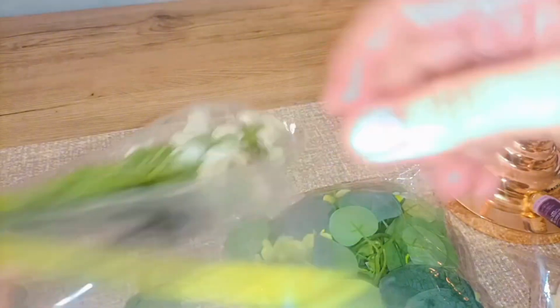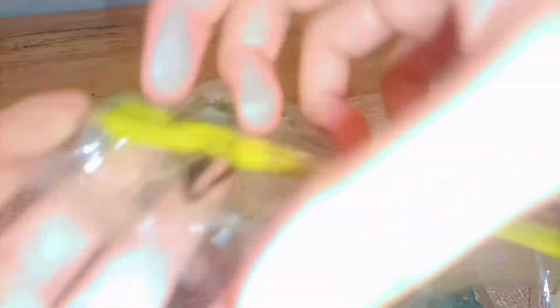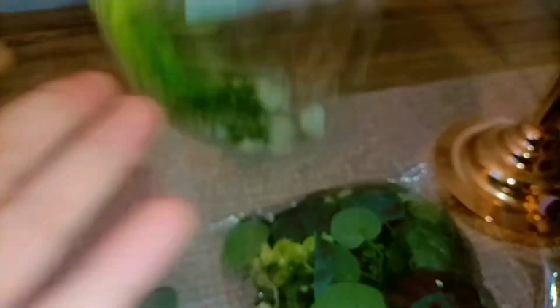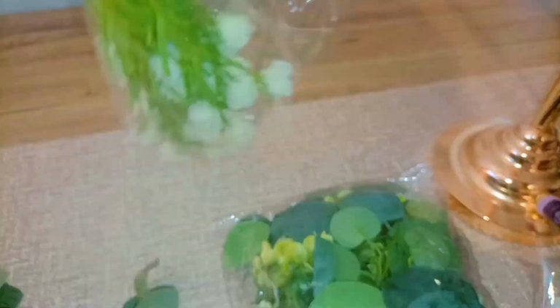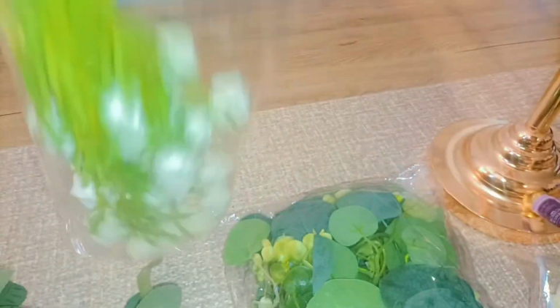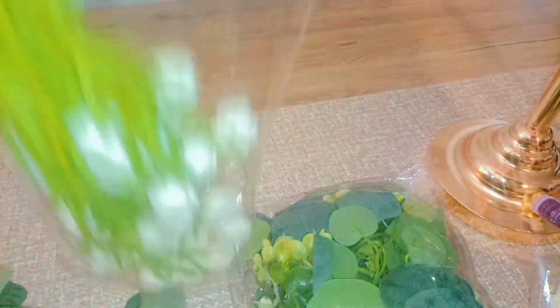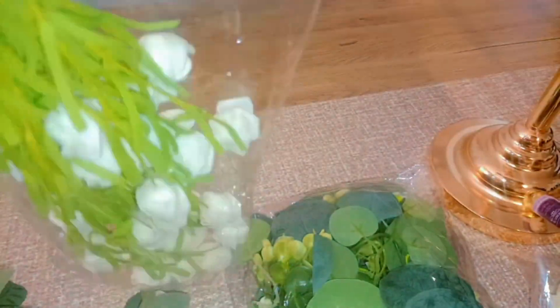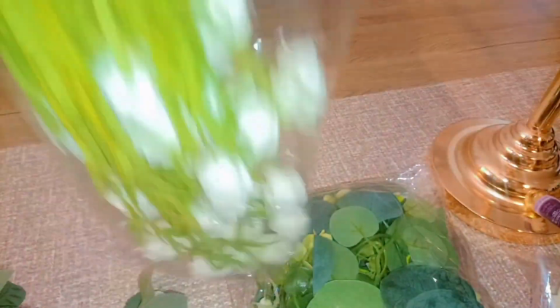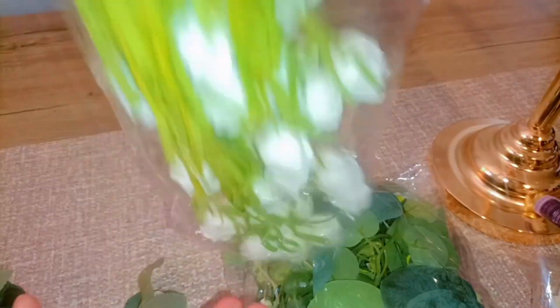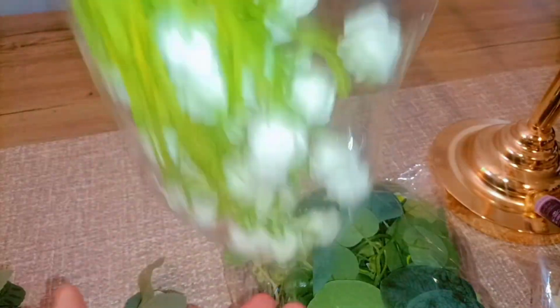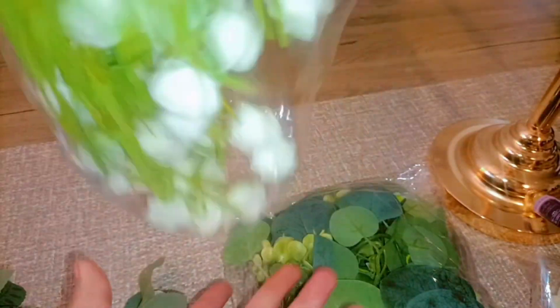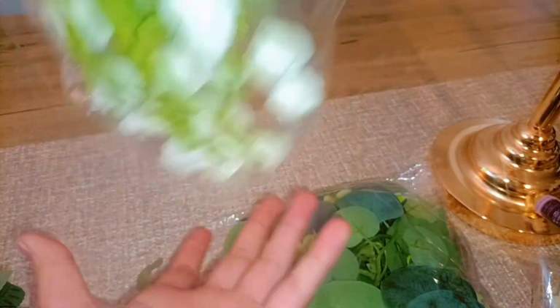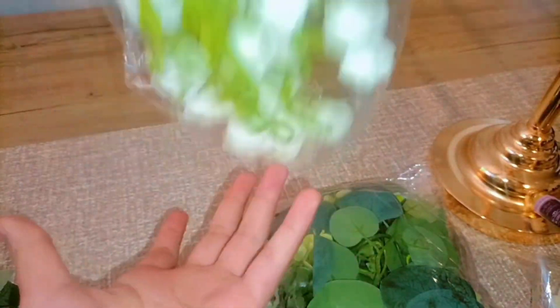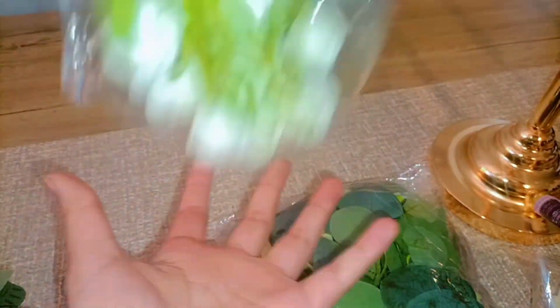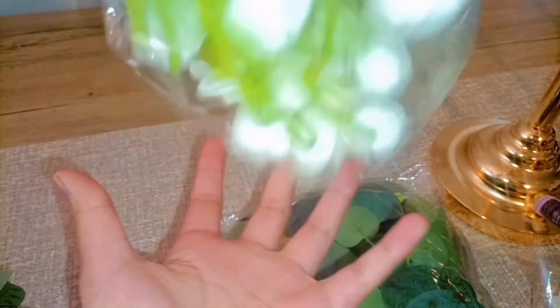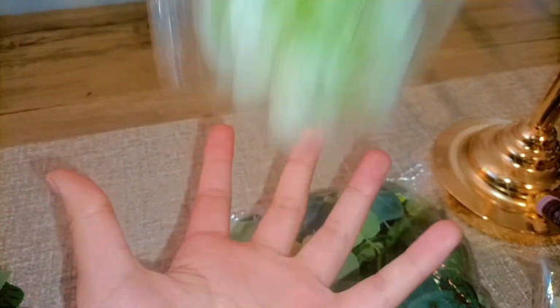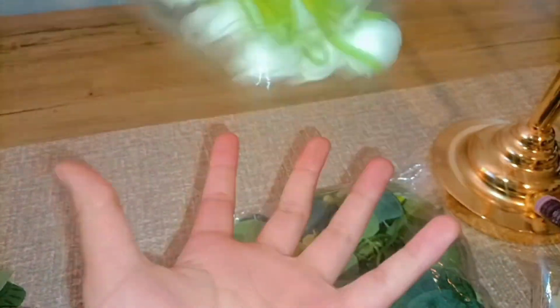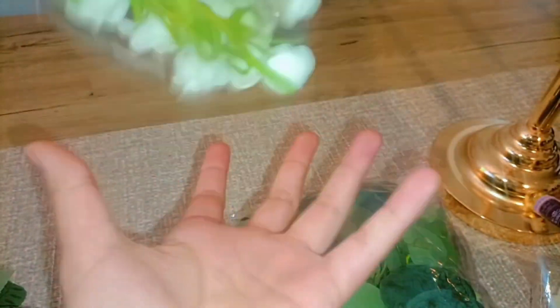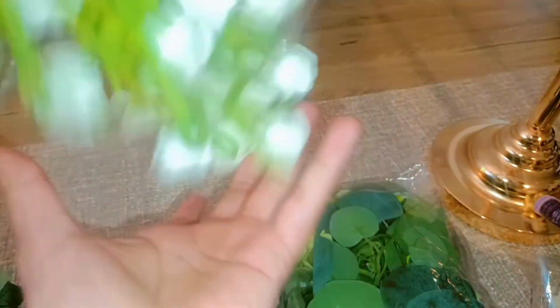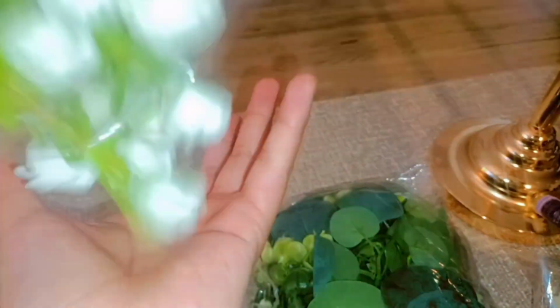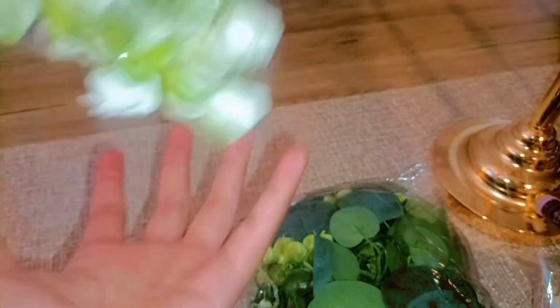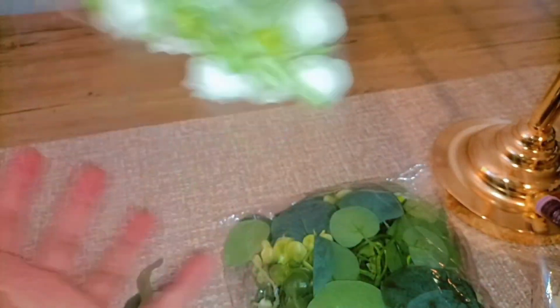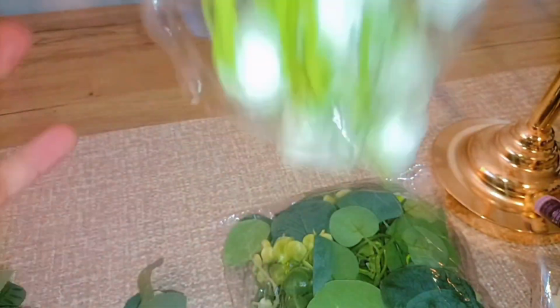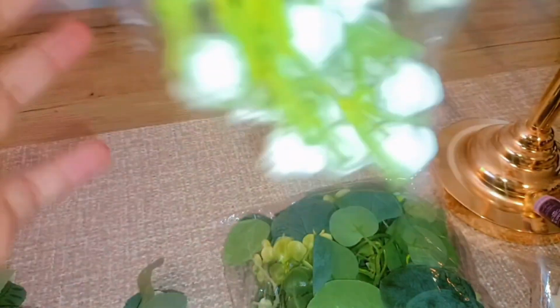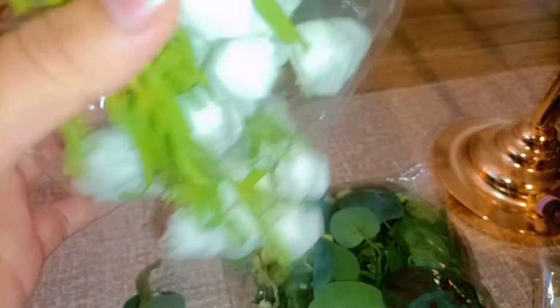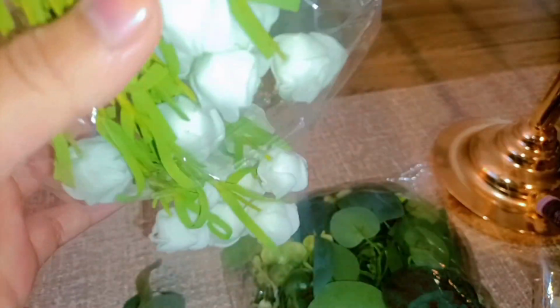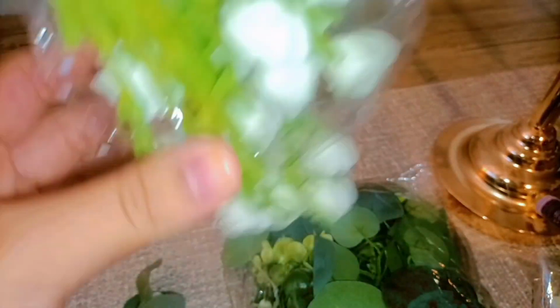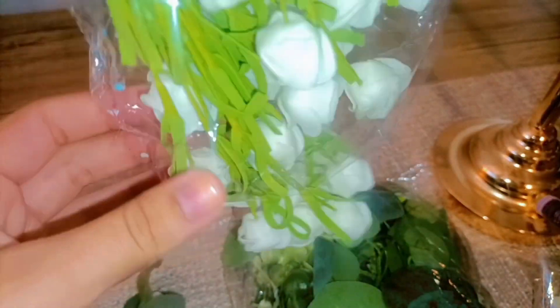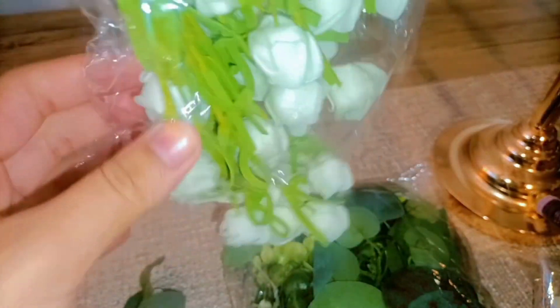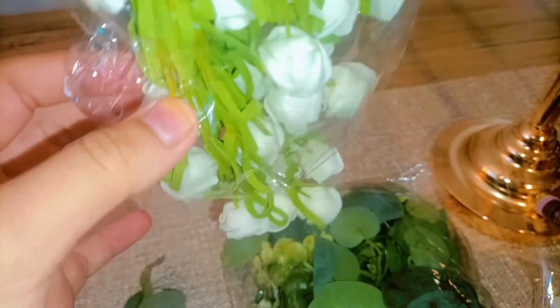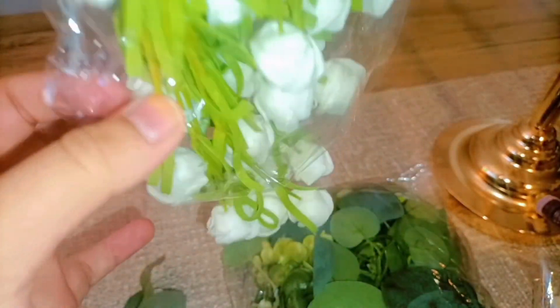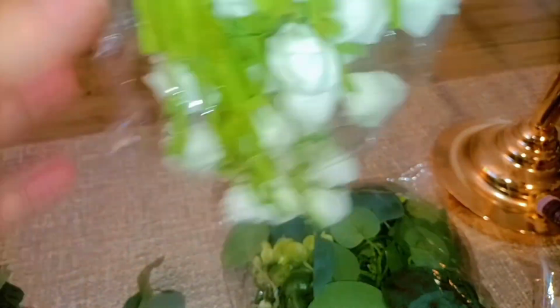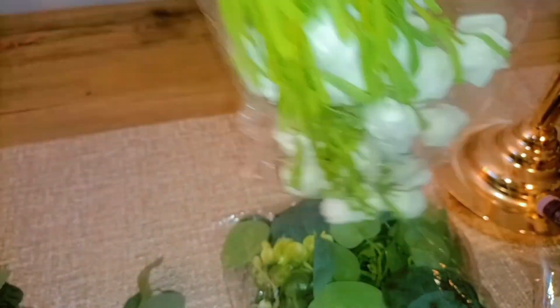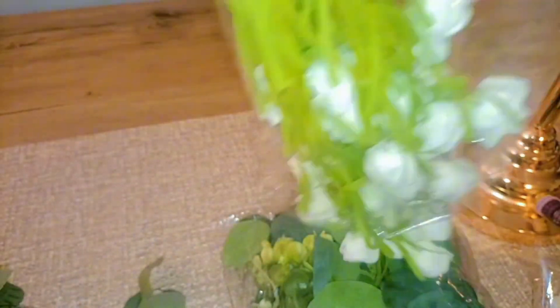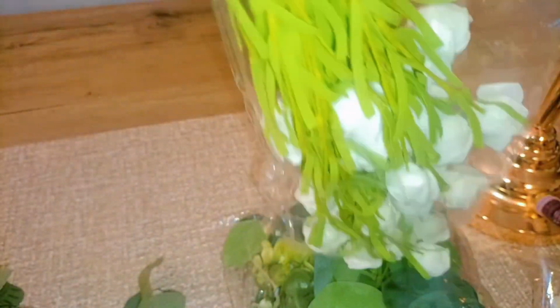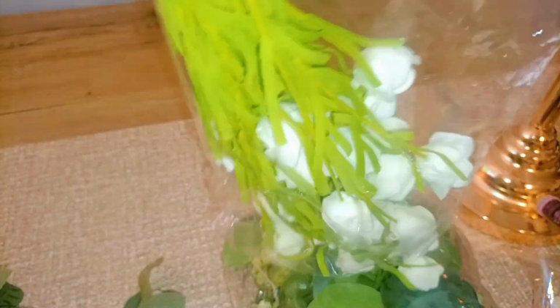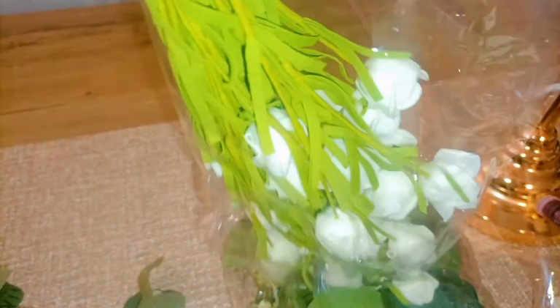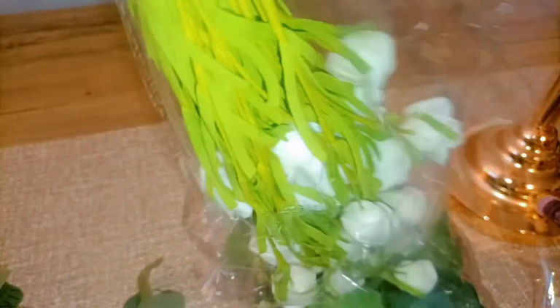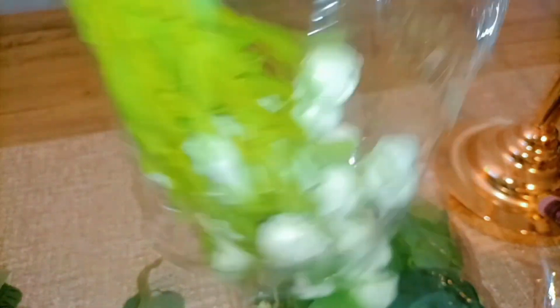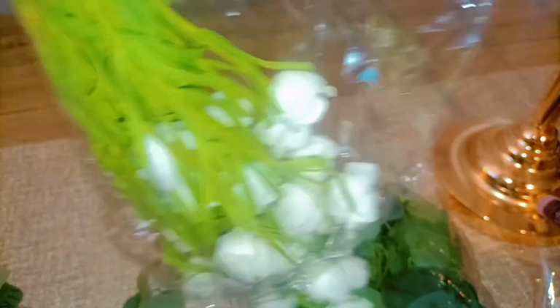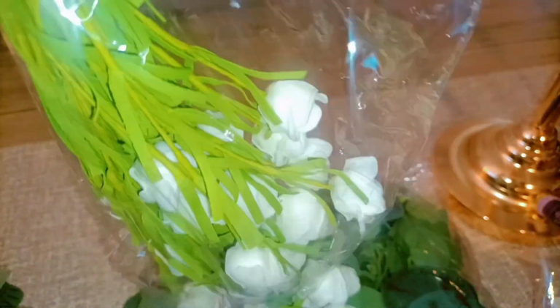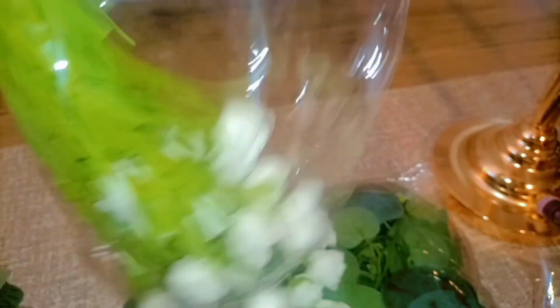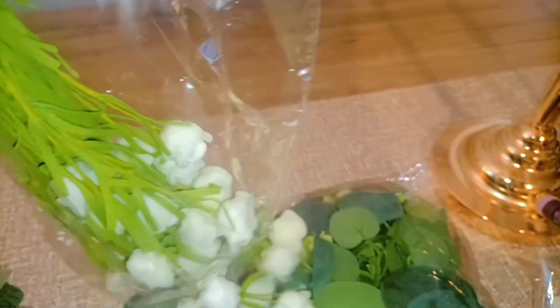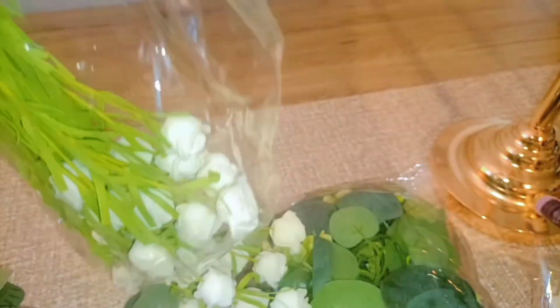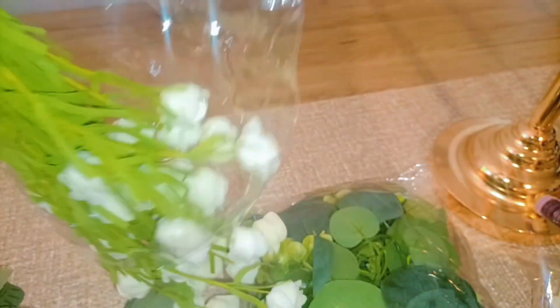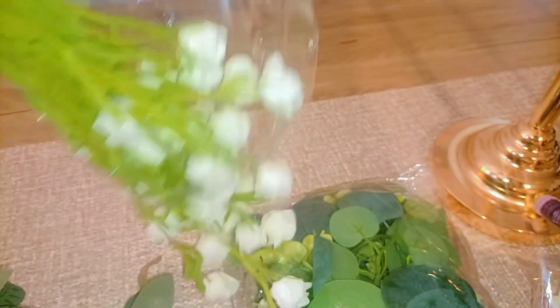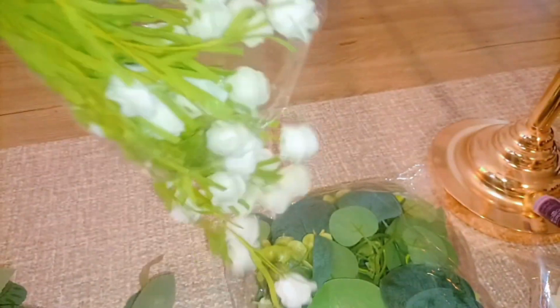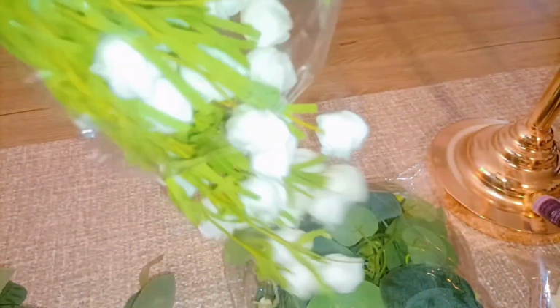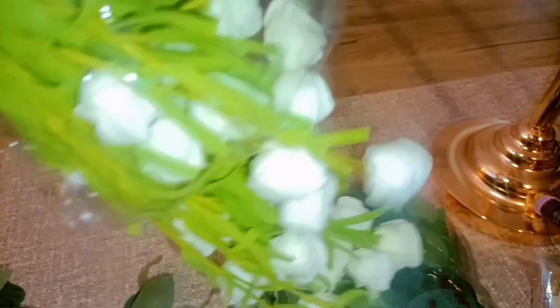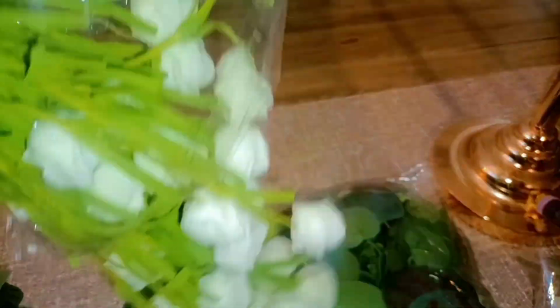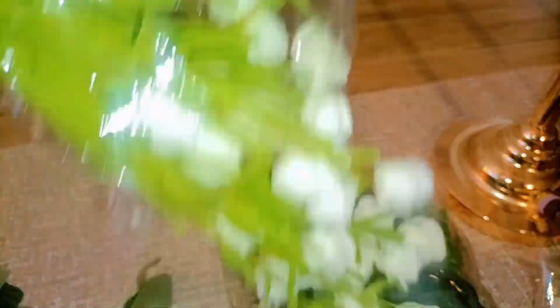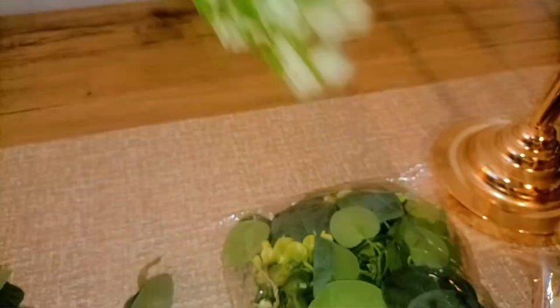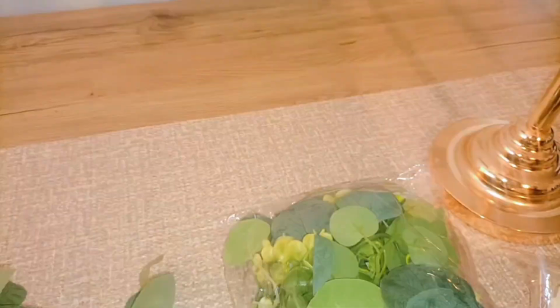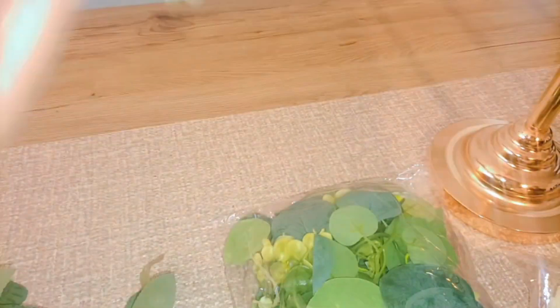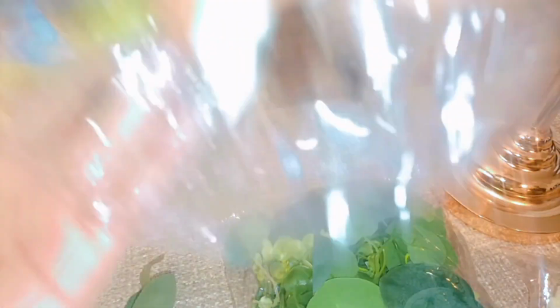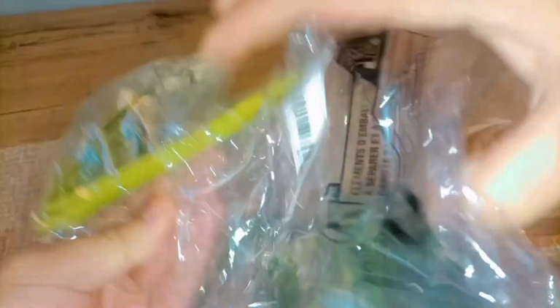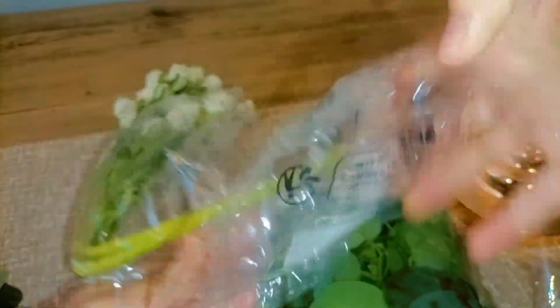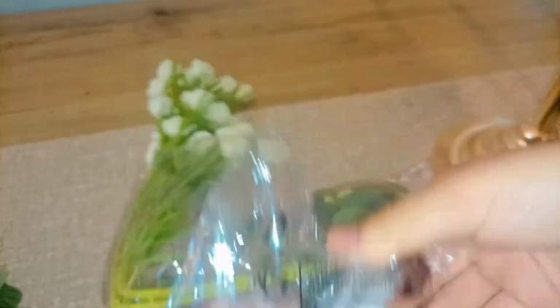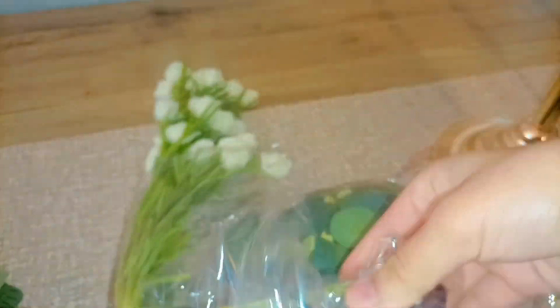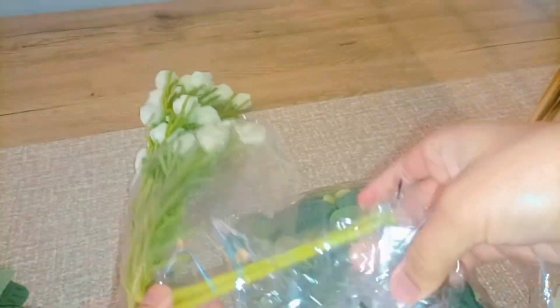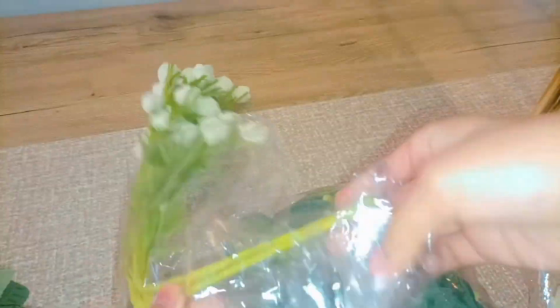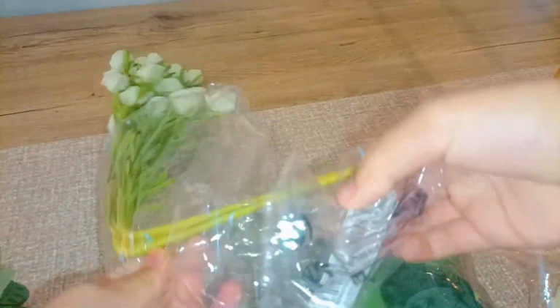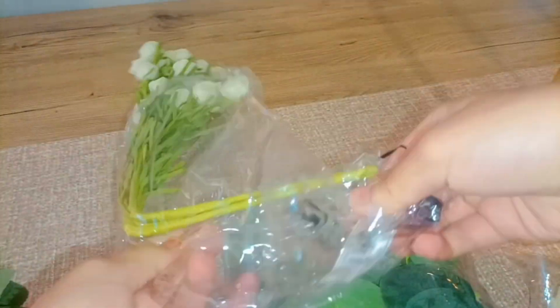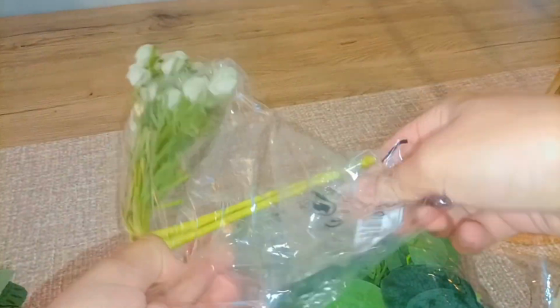Right now I'm unwrapping these beautiful white flowers. They look like roses in my opinion — I think they're roses. Like tiny white roses.